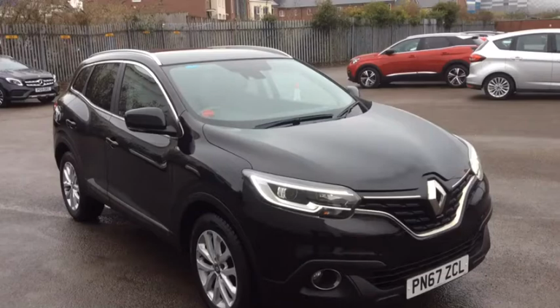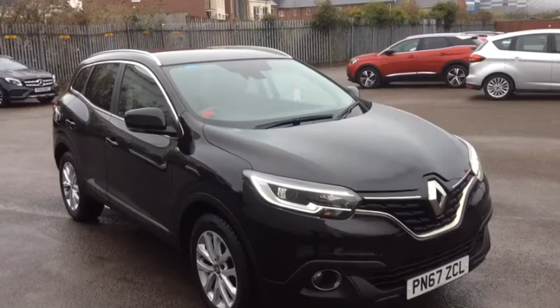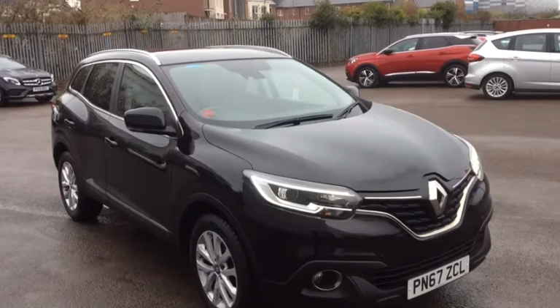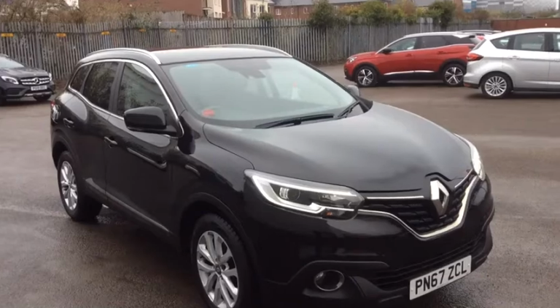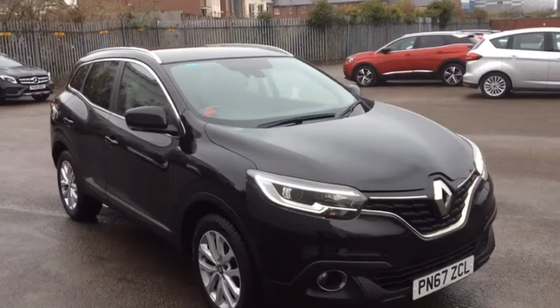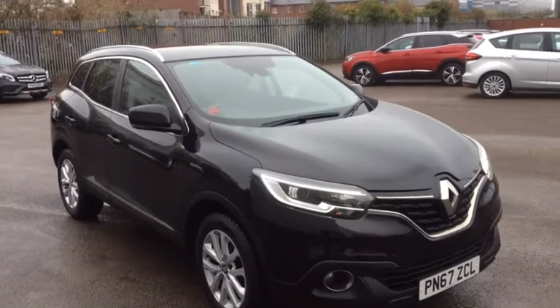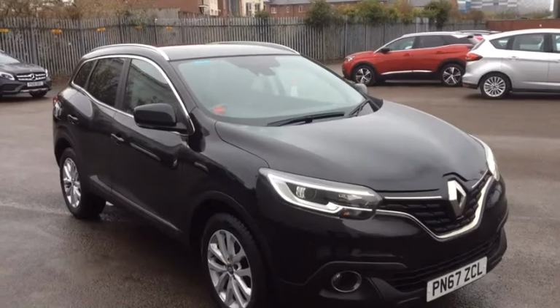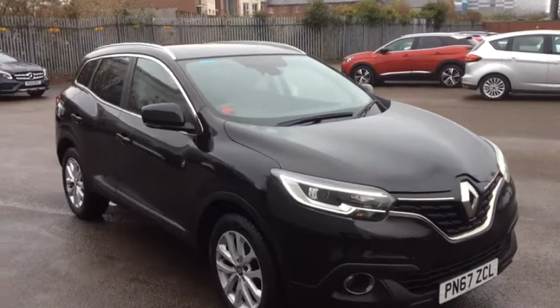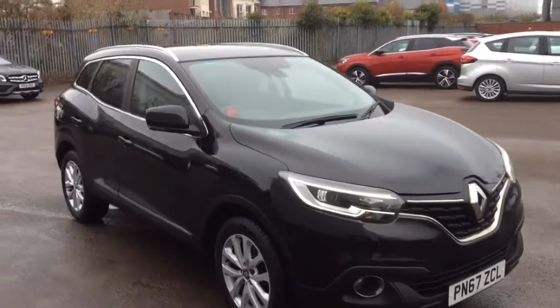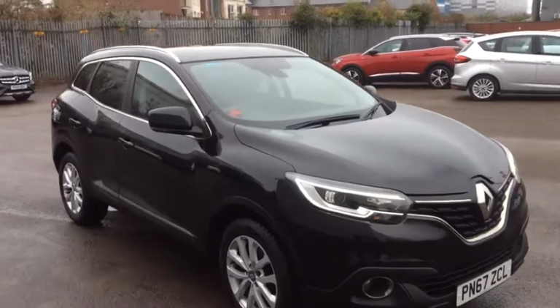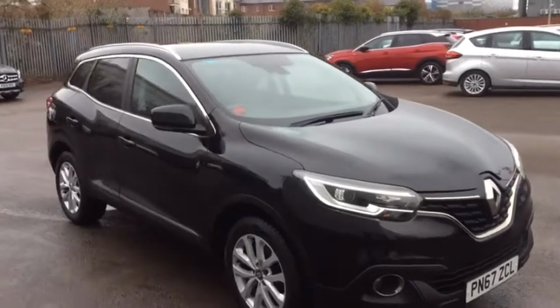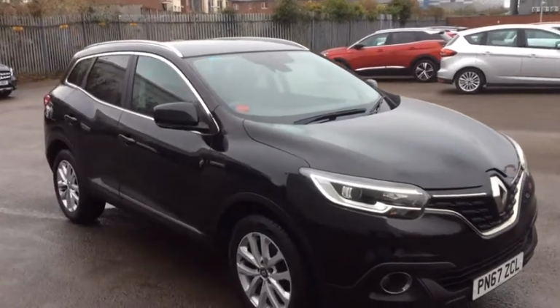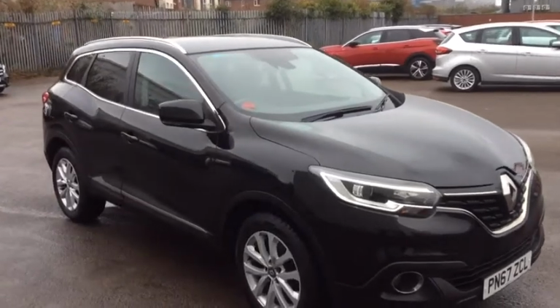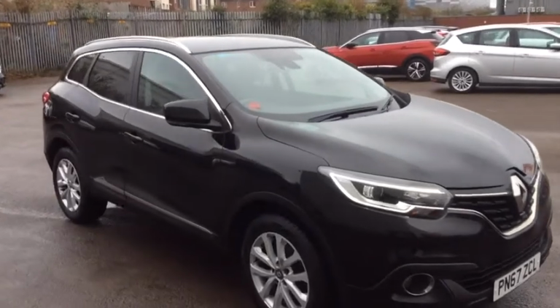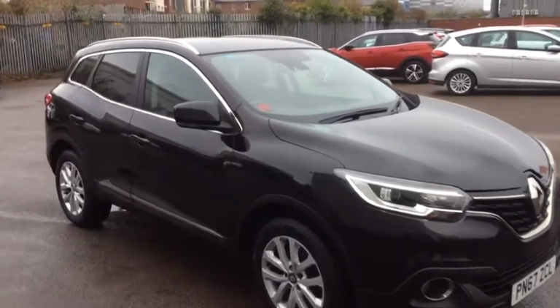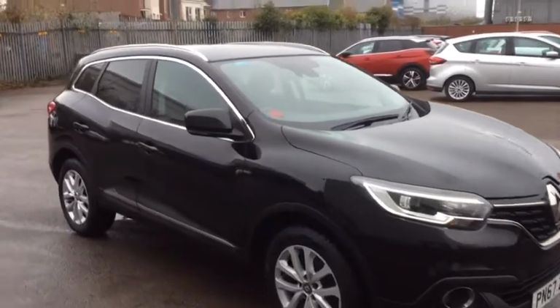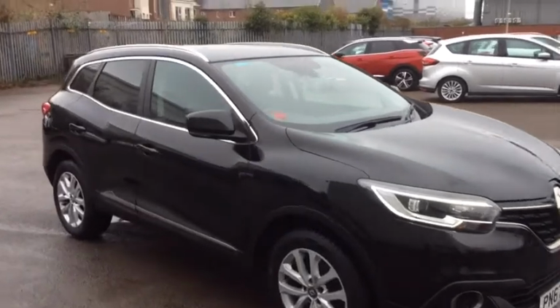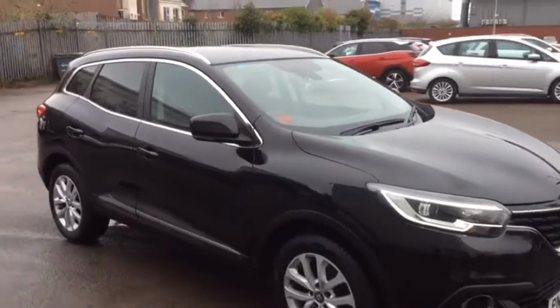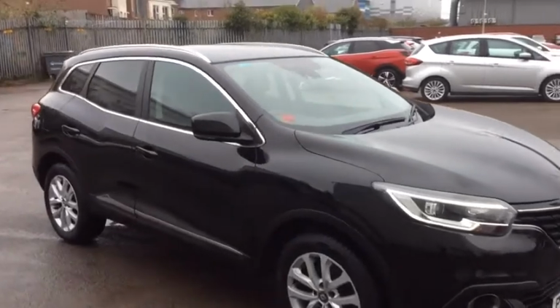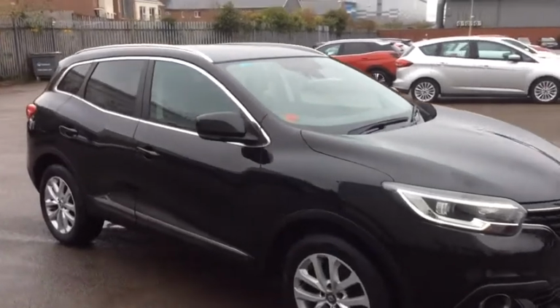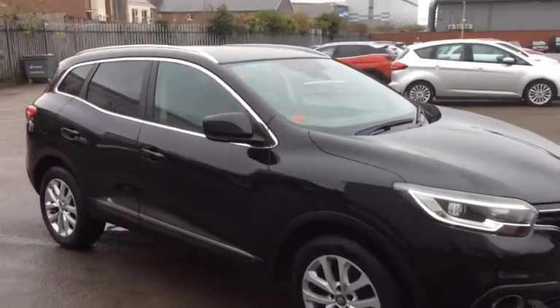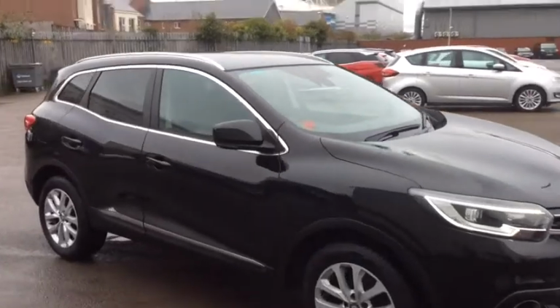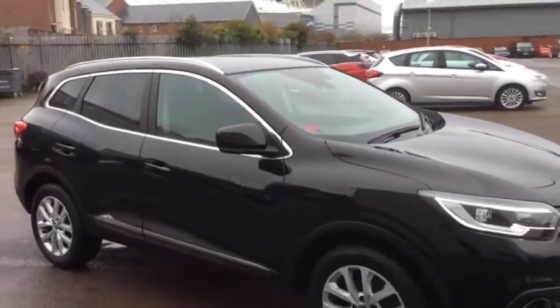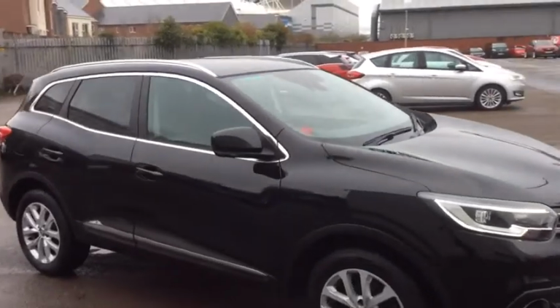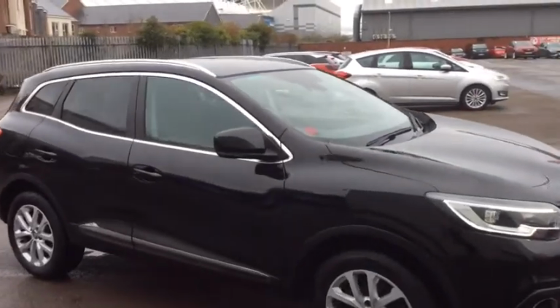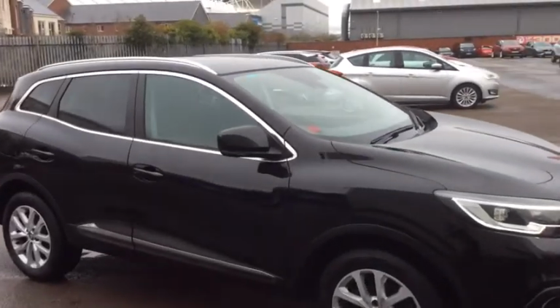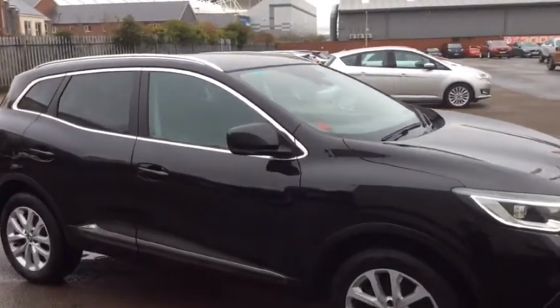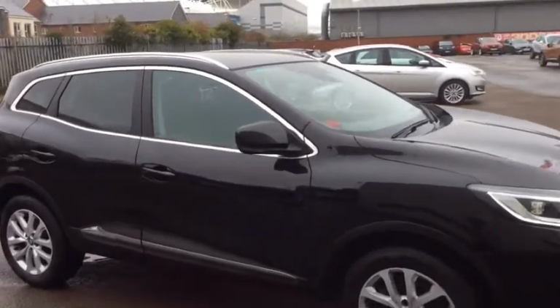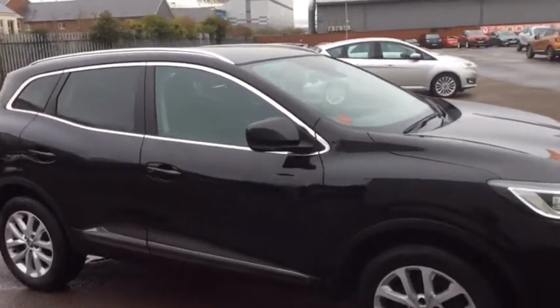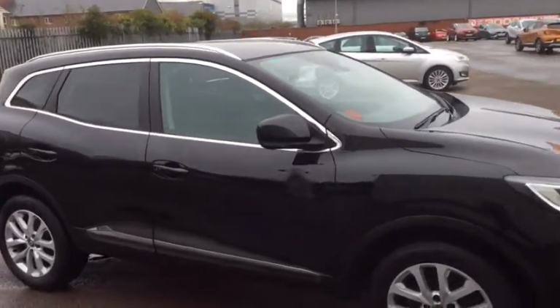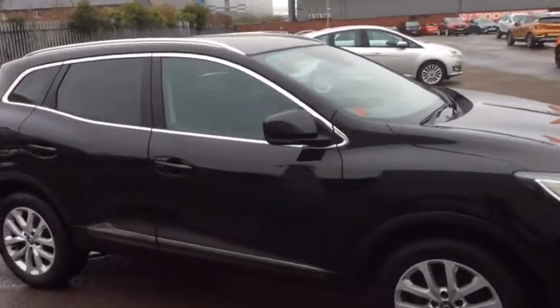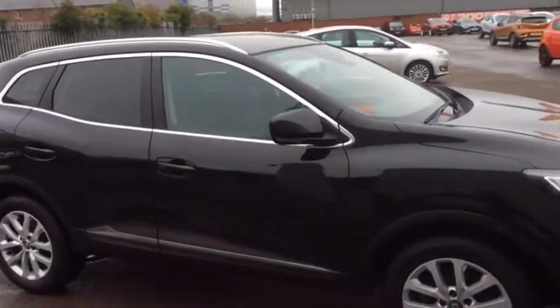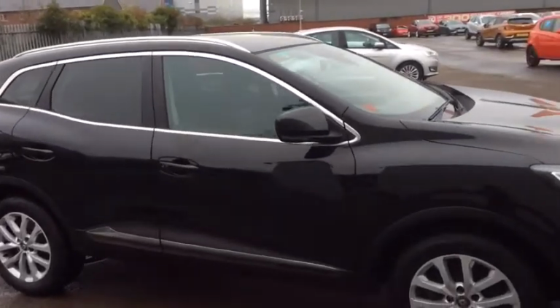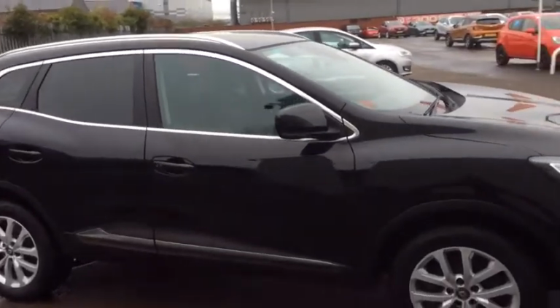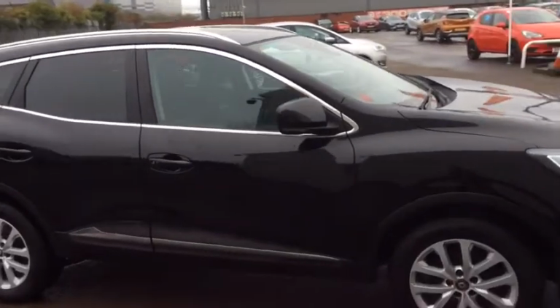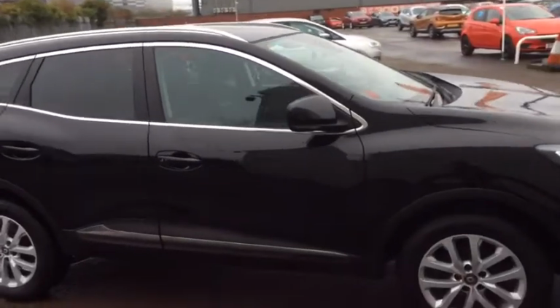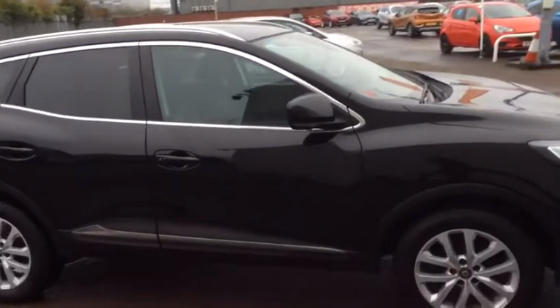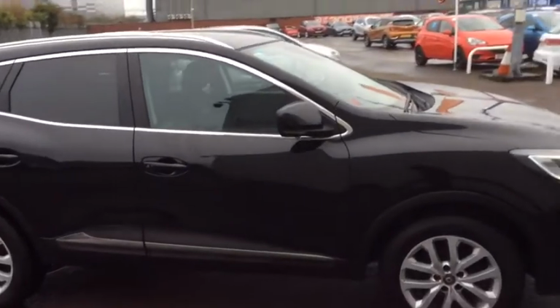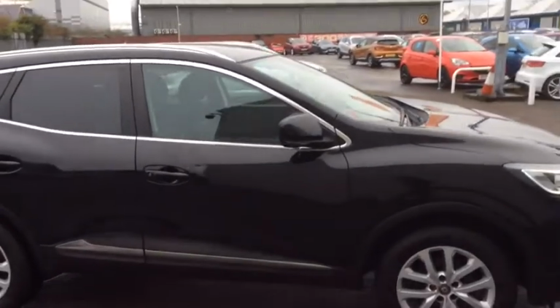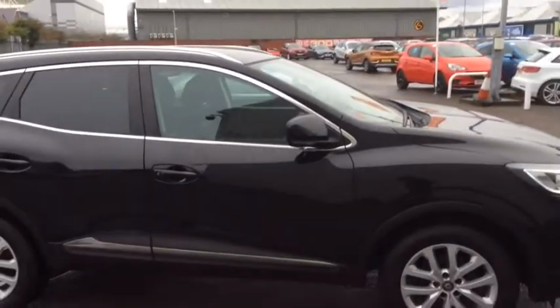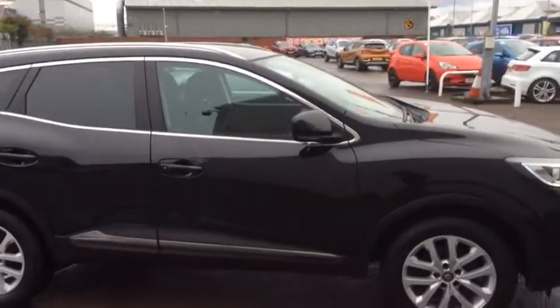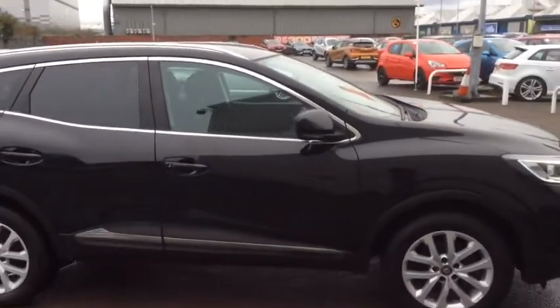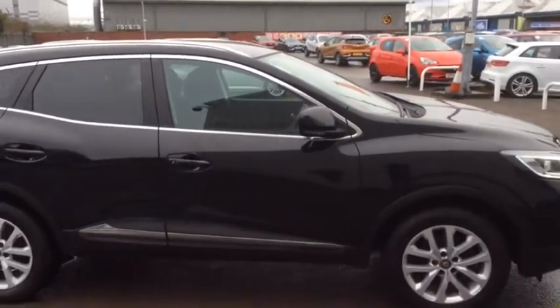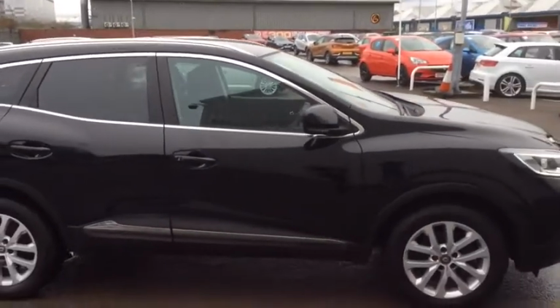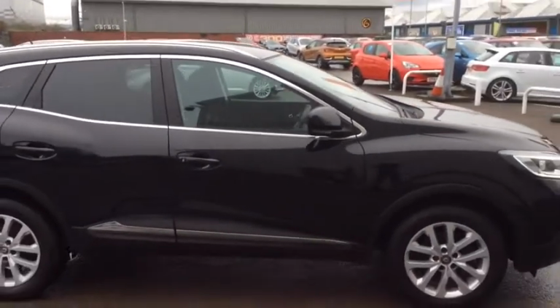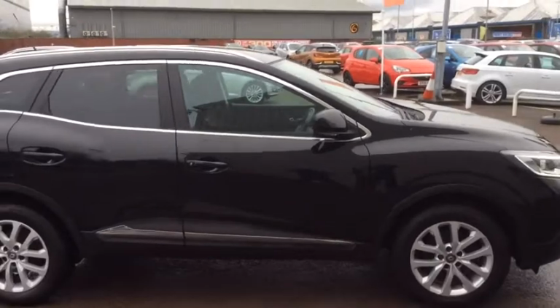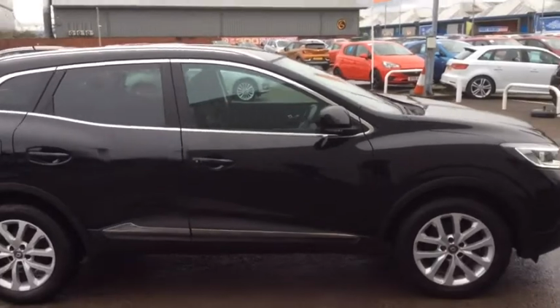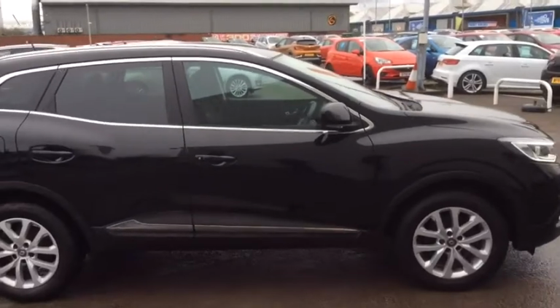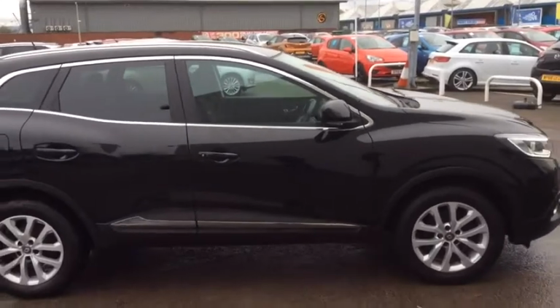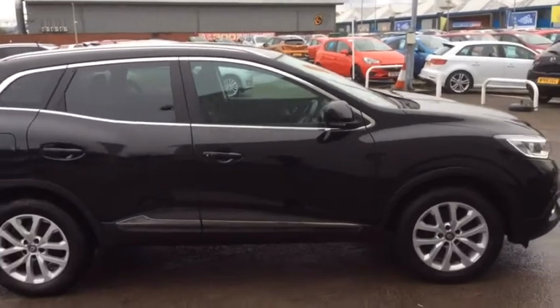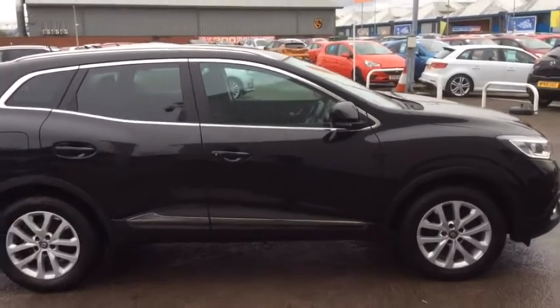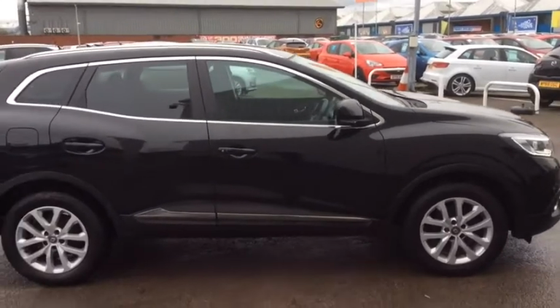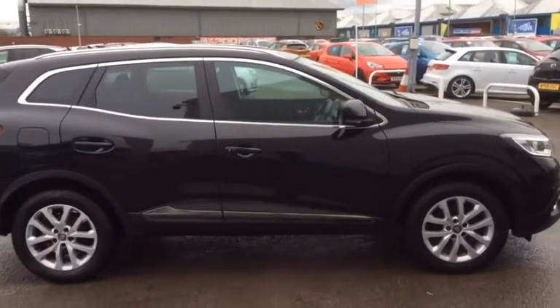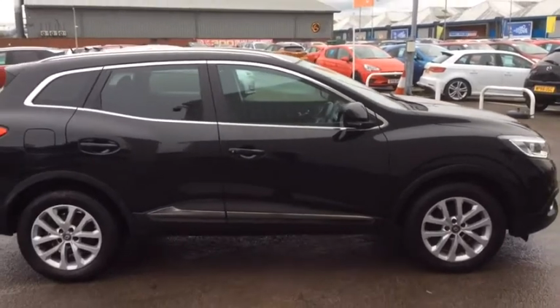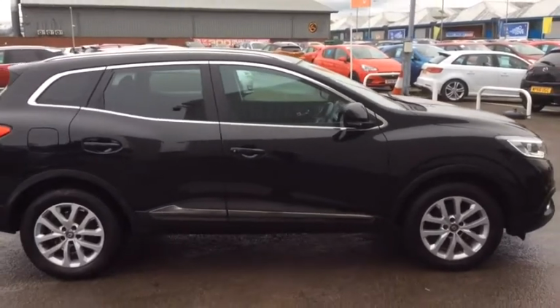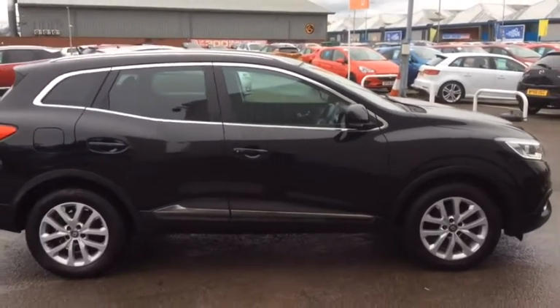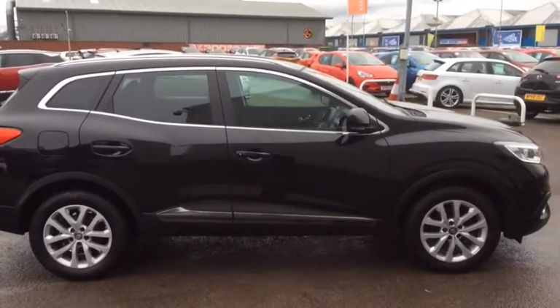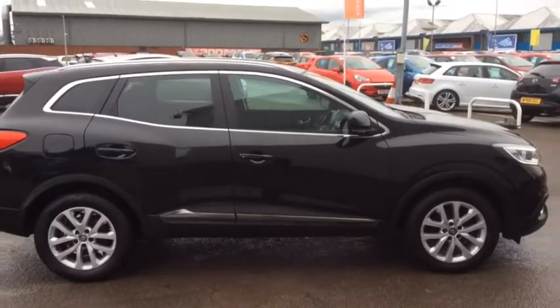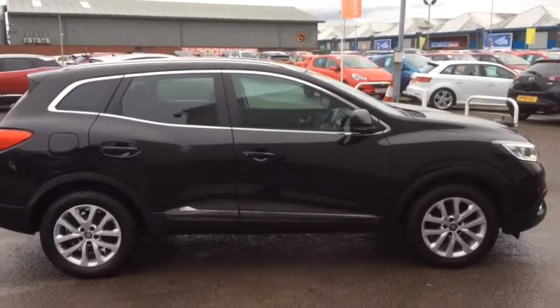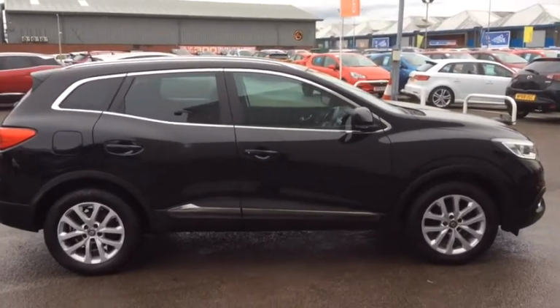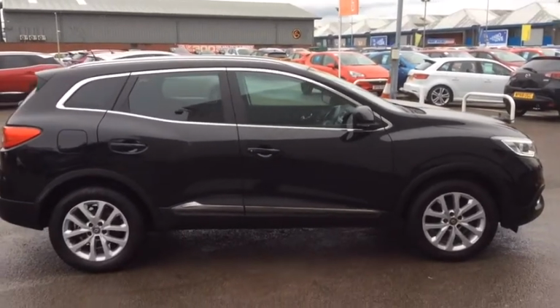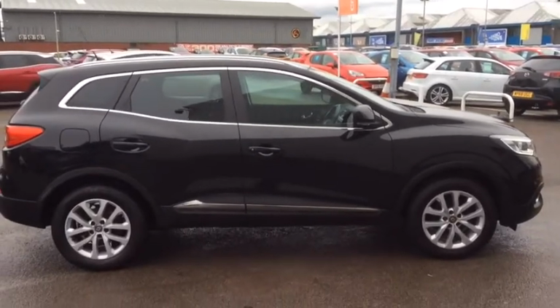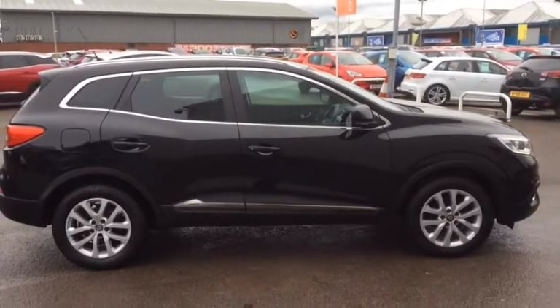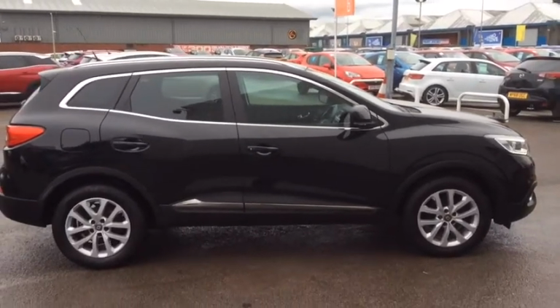Hello, welcome to Evans Calshaw Vauxhall Citroen Cardiff, and today I'm going to show you around the Renault Kajal.